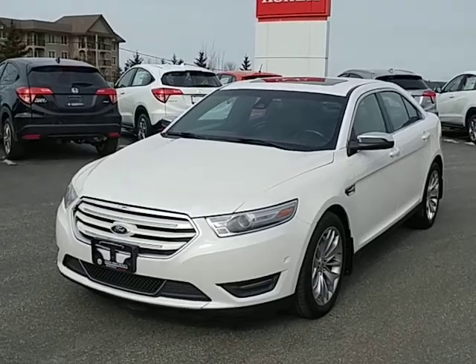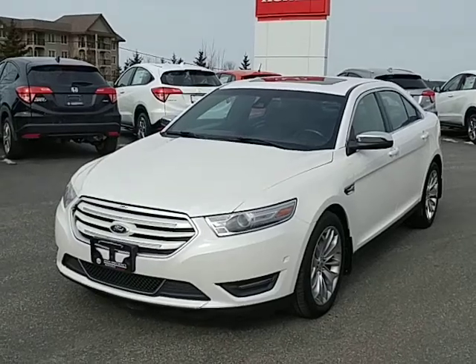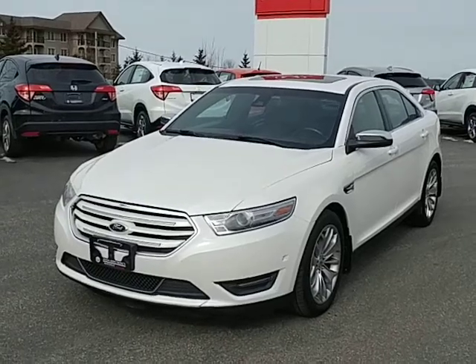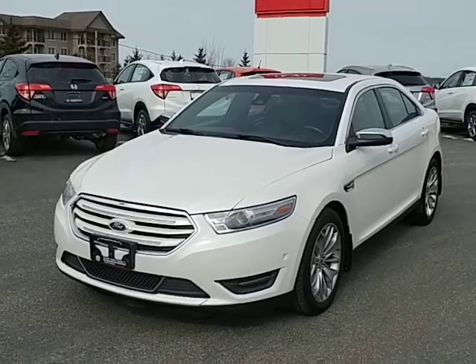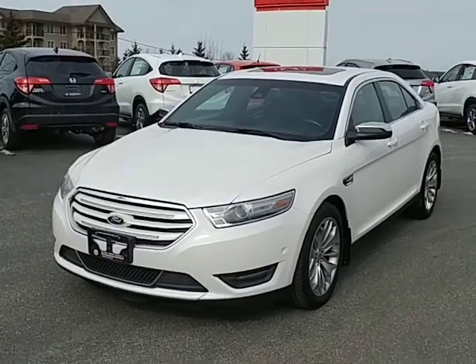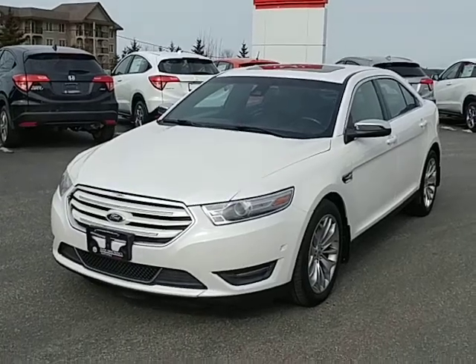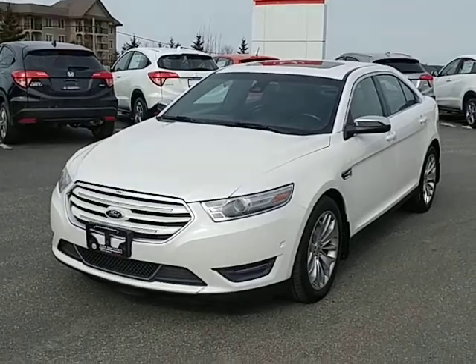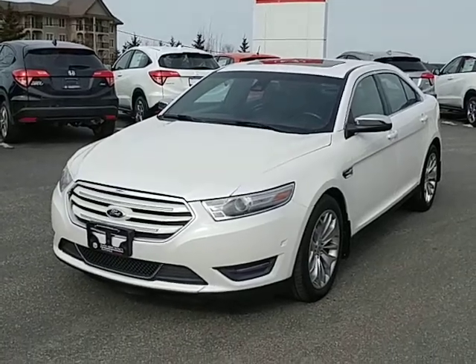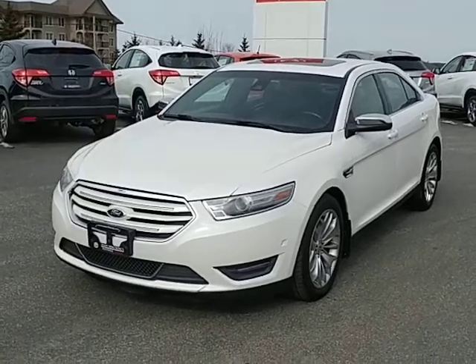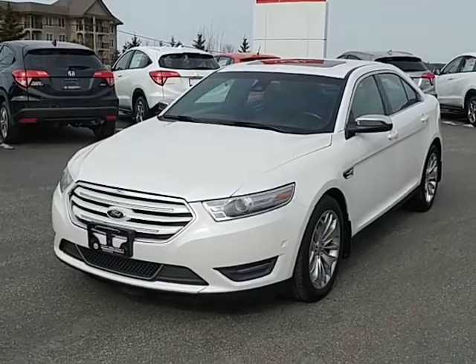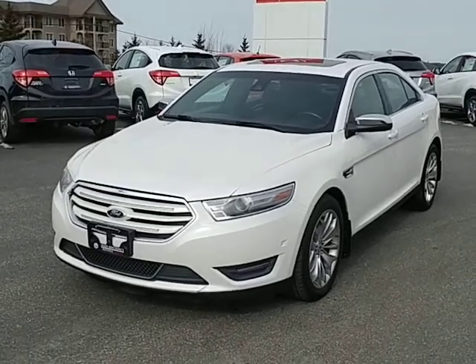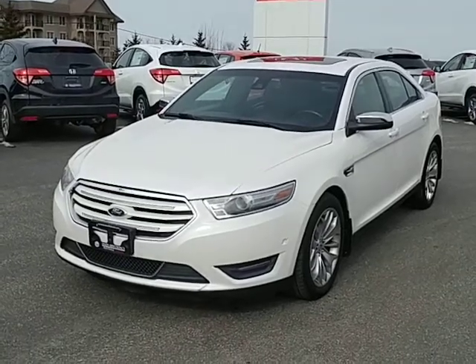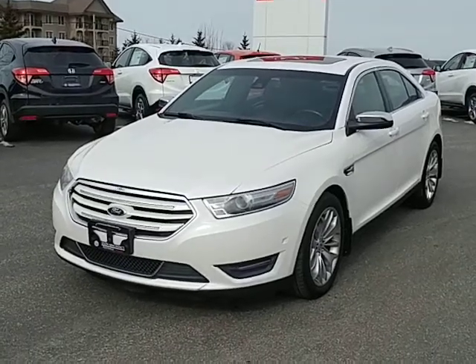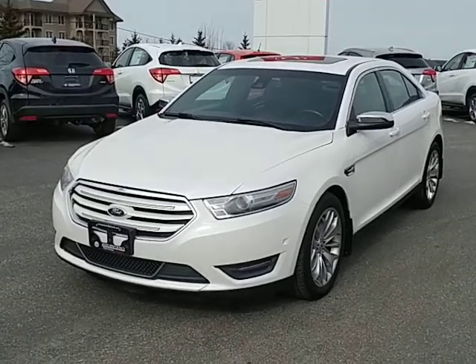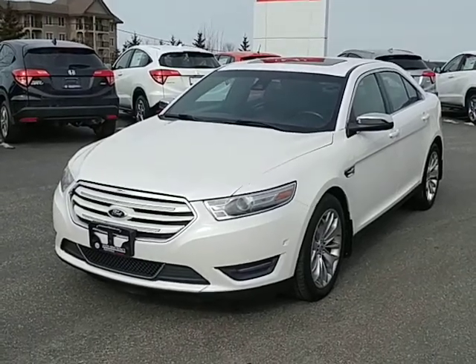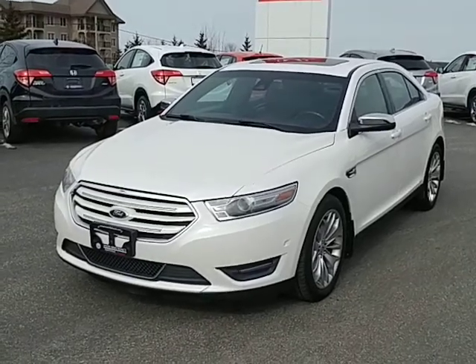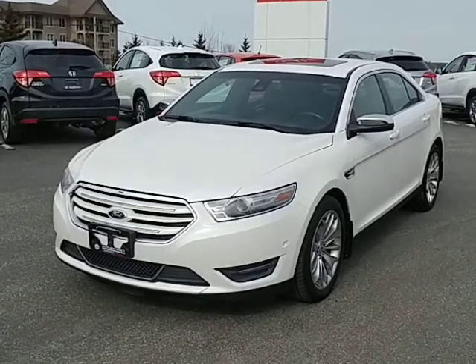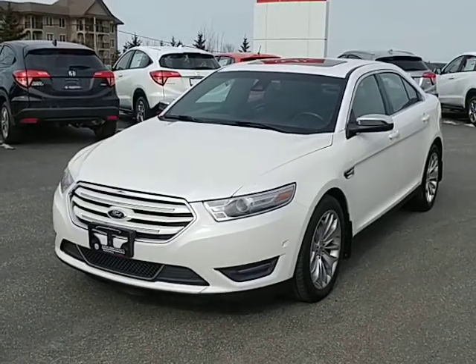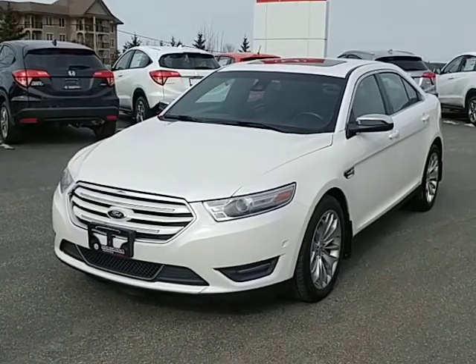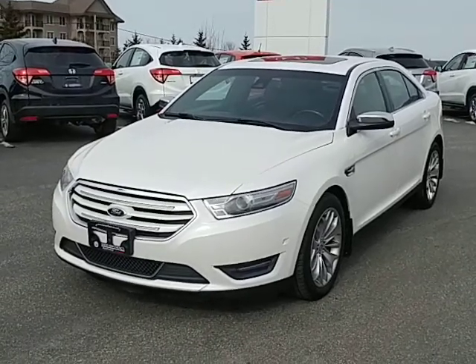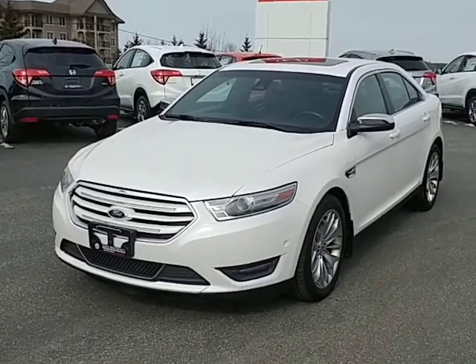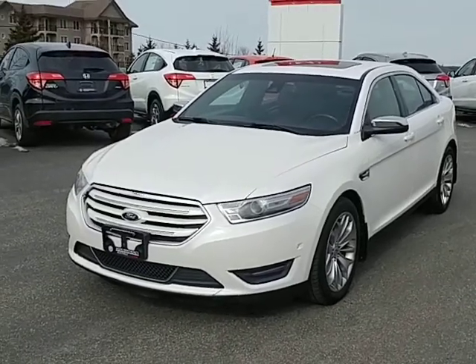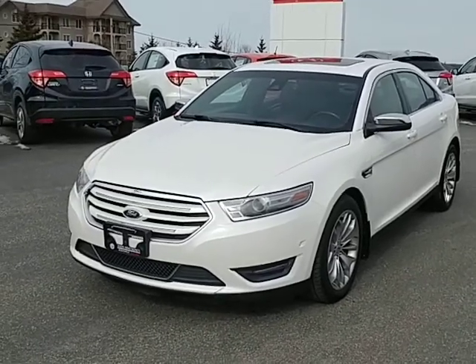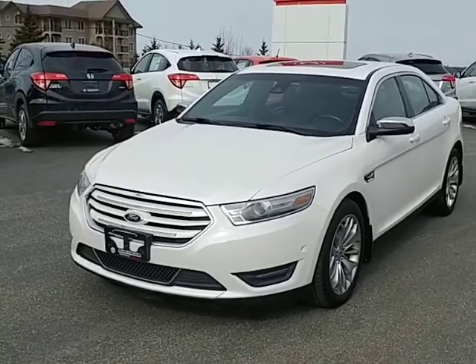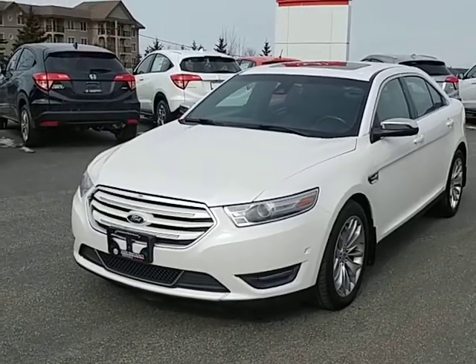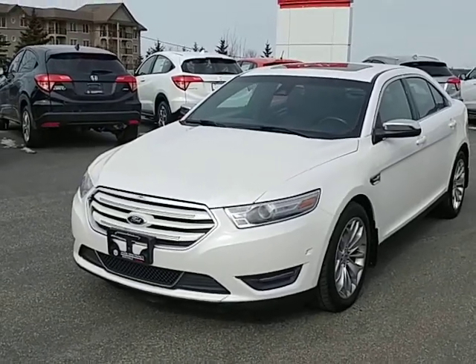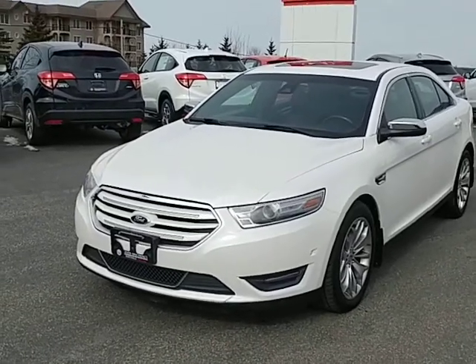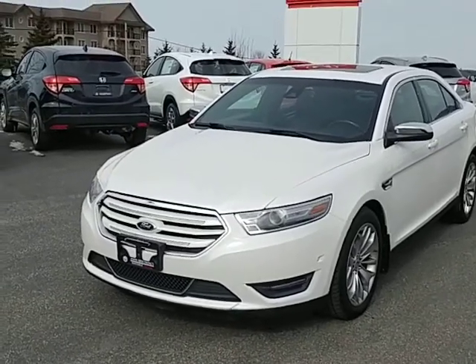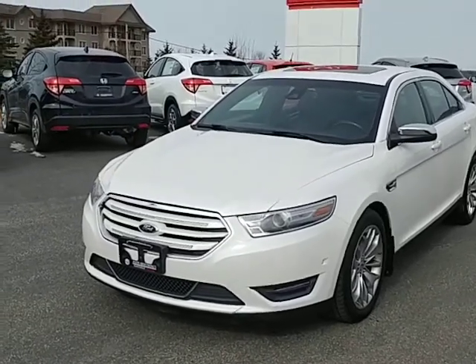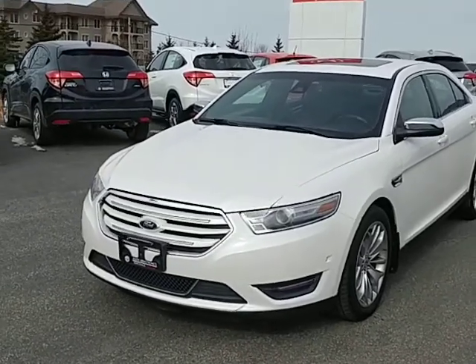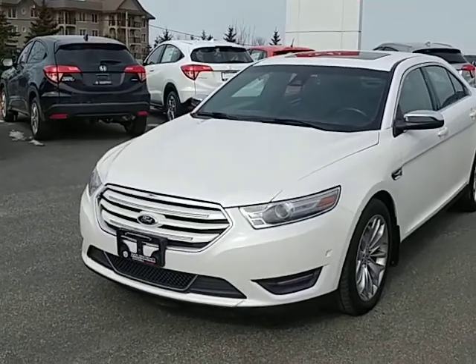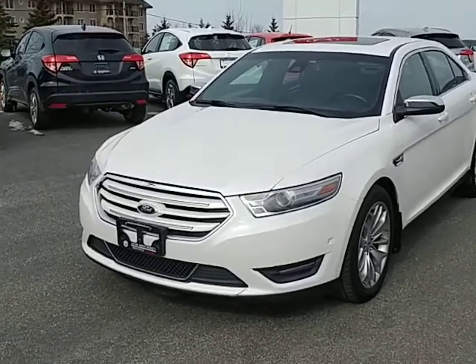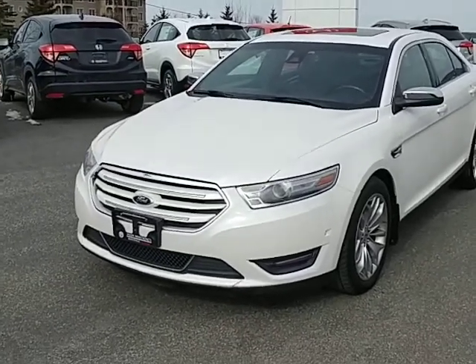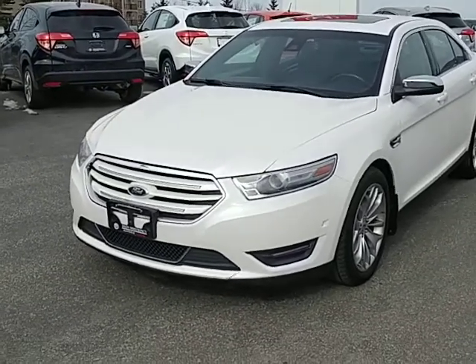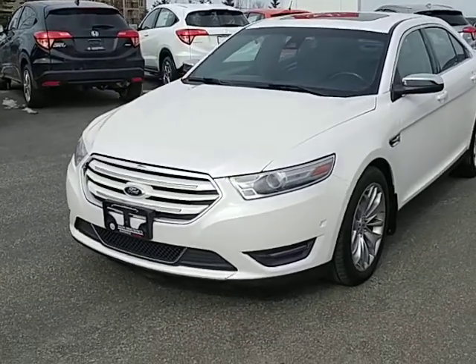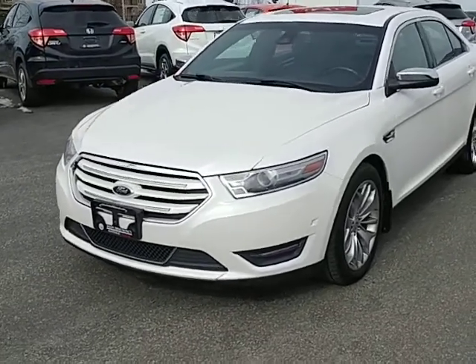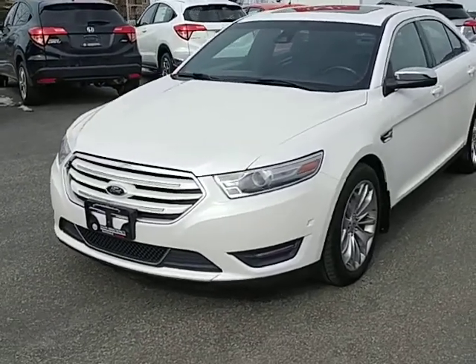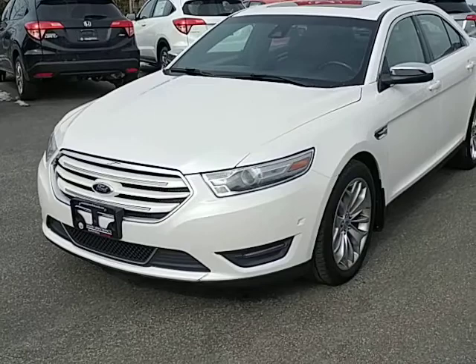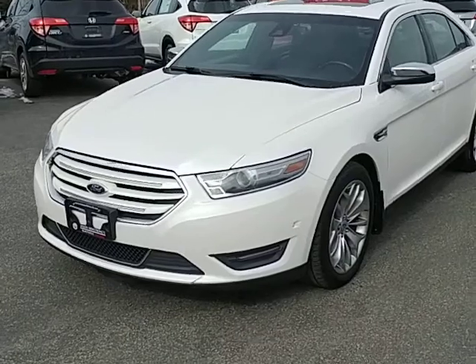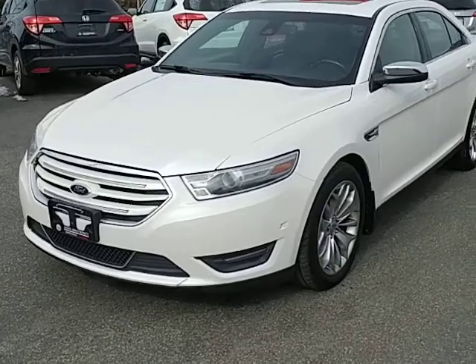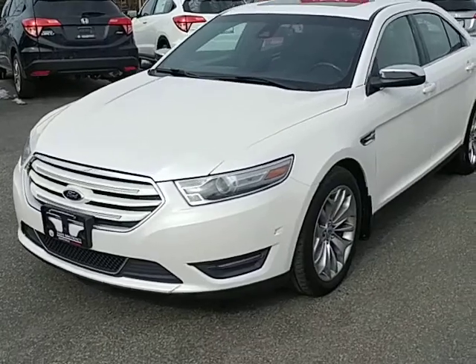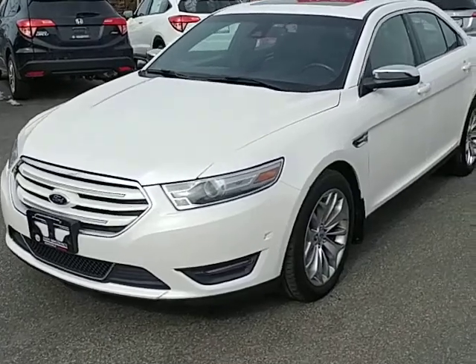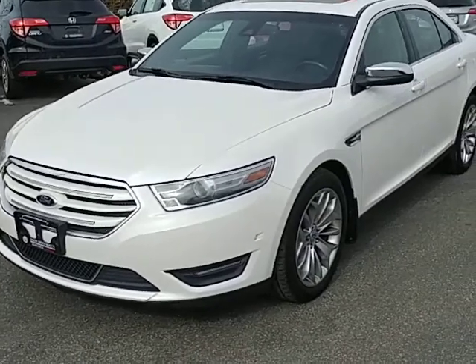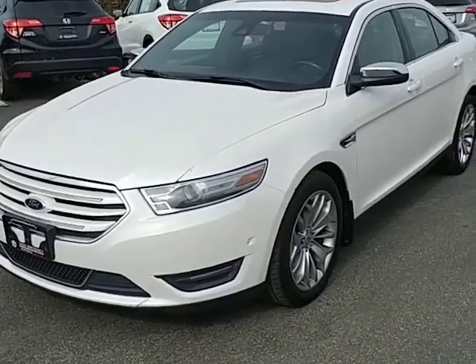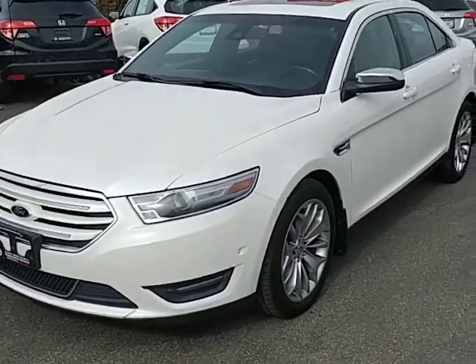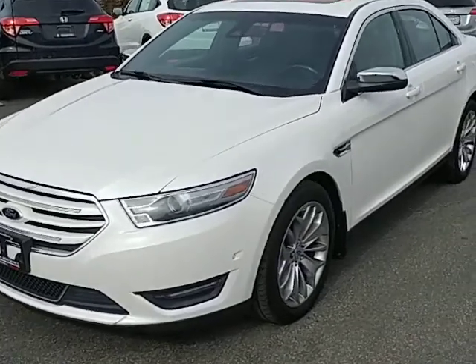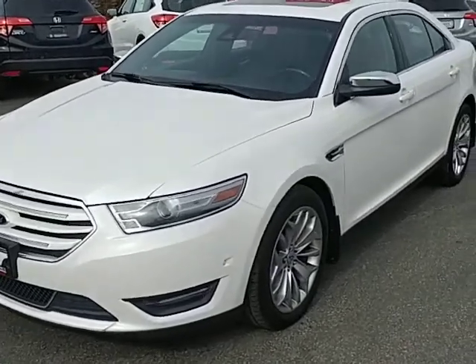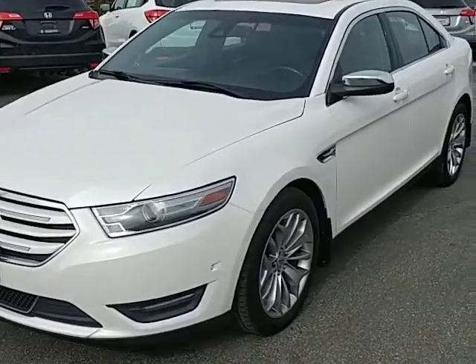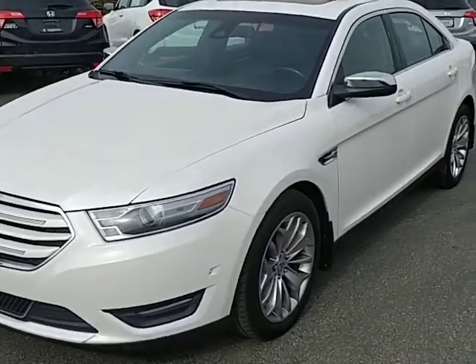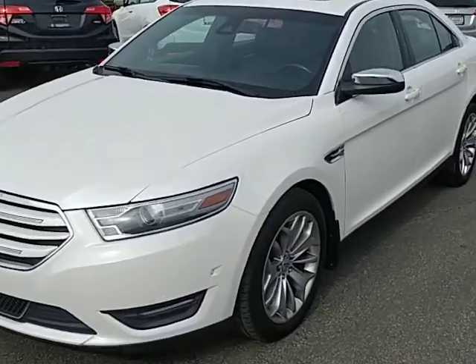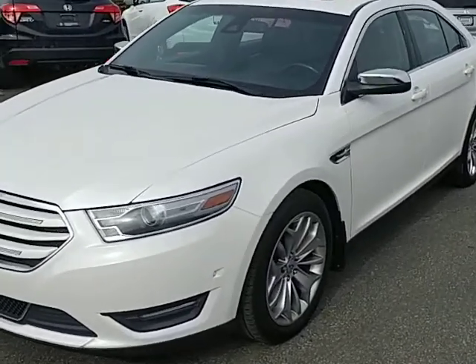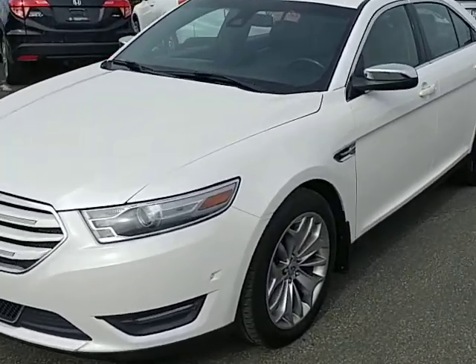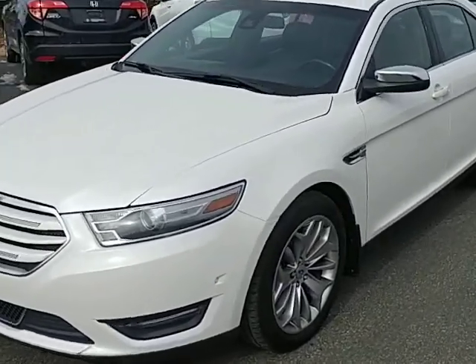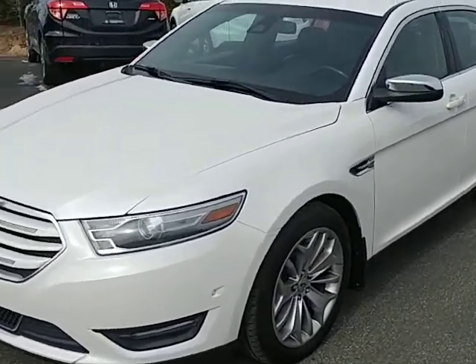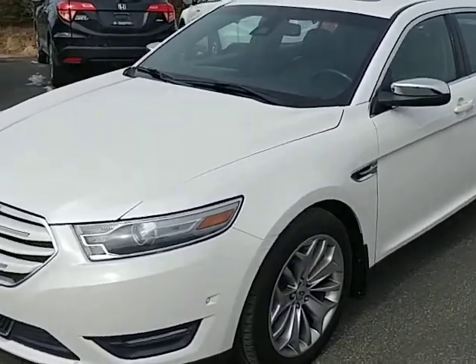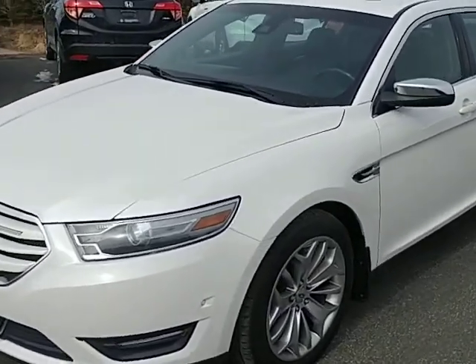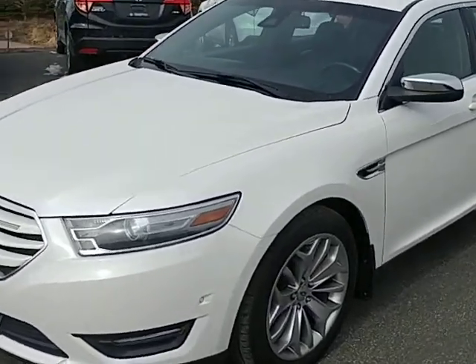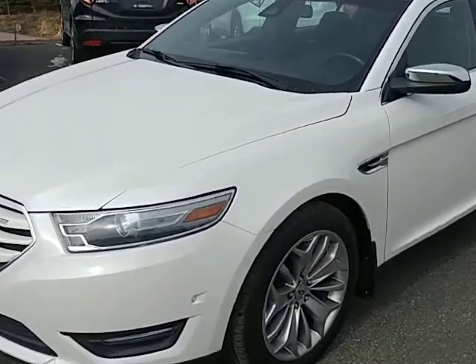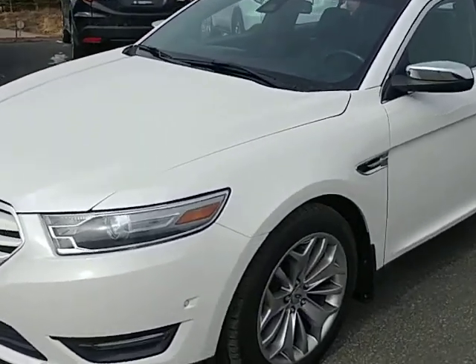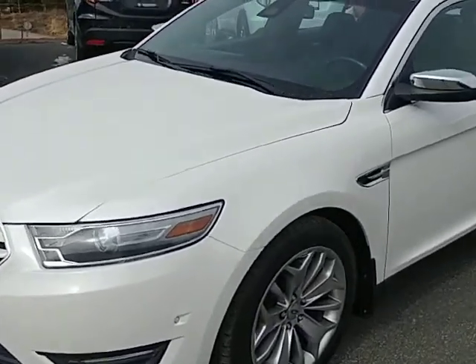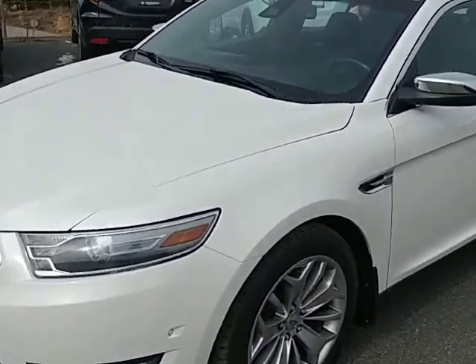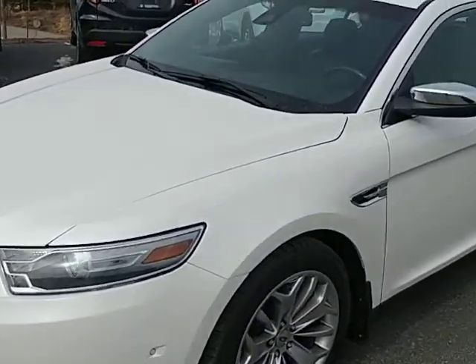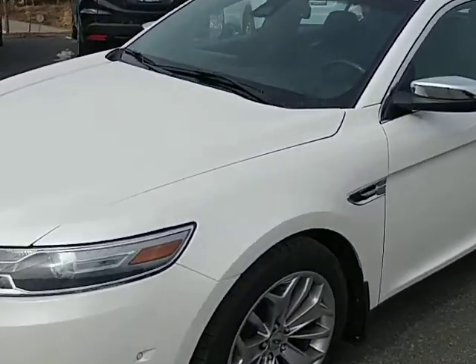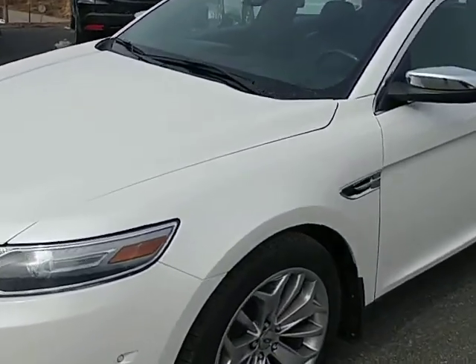Hi Shannon, Darwin here from Huntsville Honda. Here's the white Ford Taurus that you emailed in about.